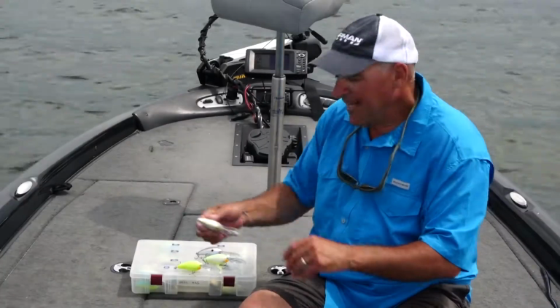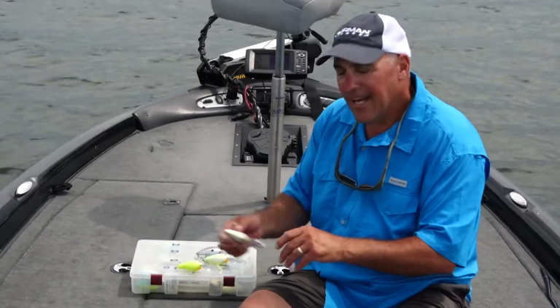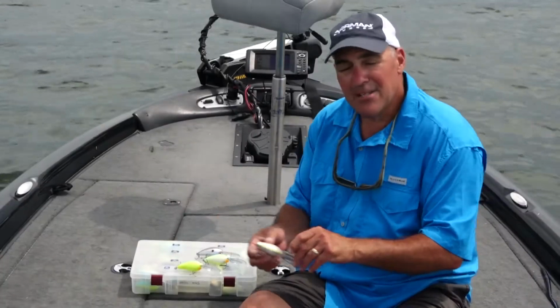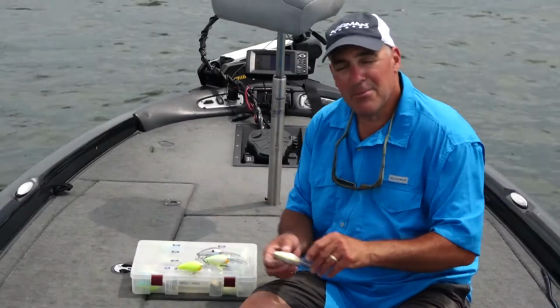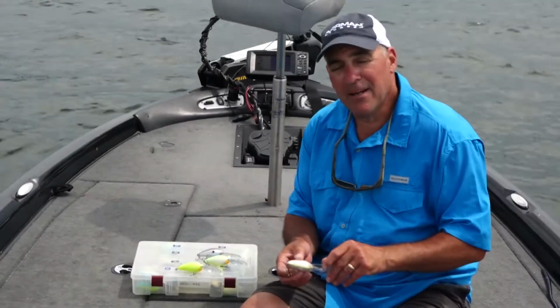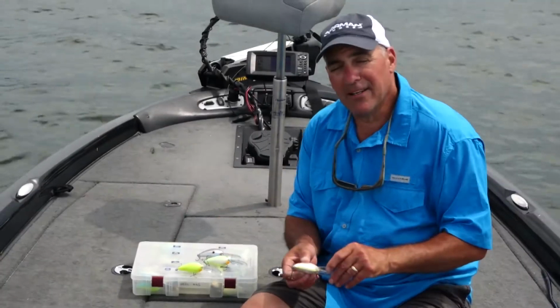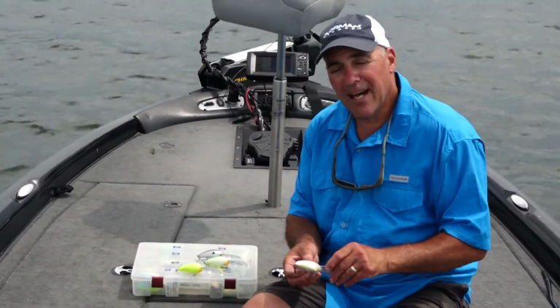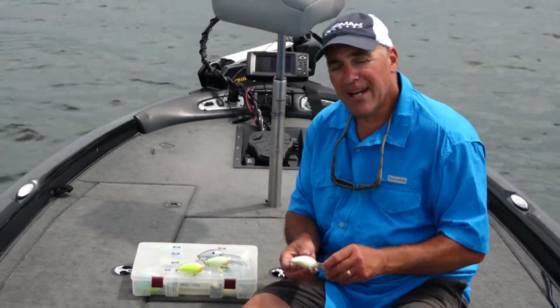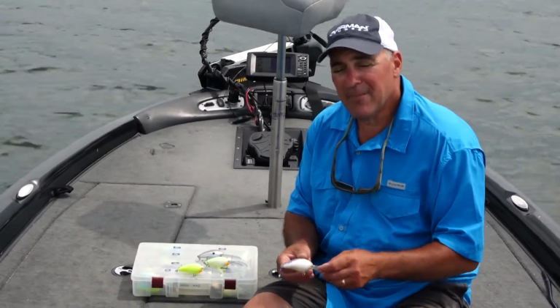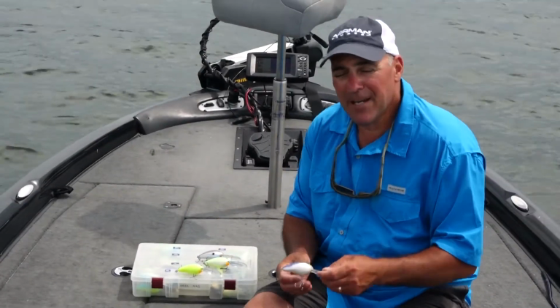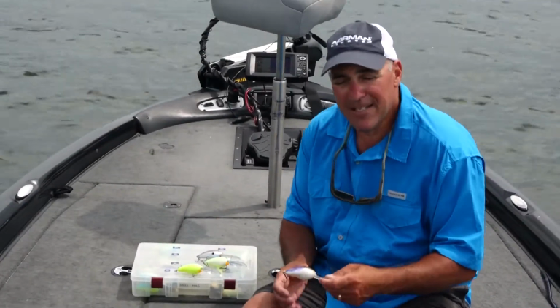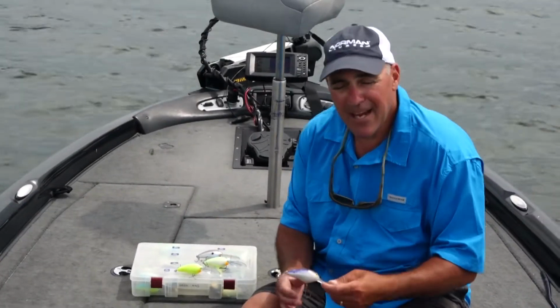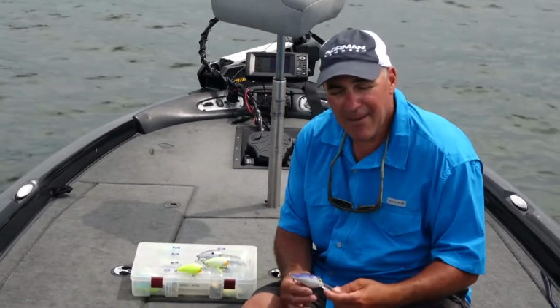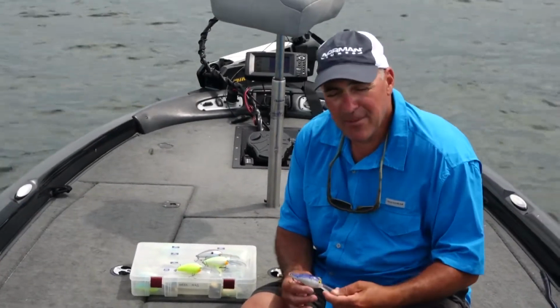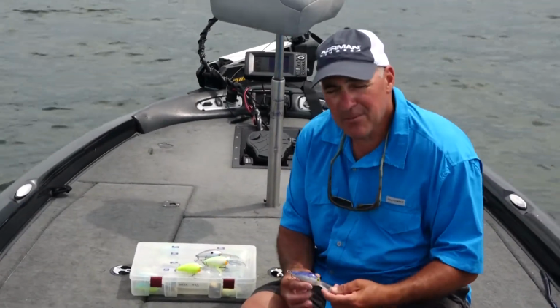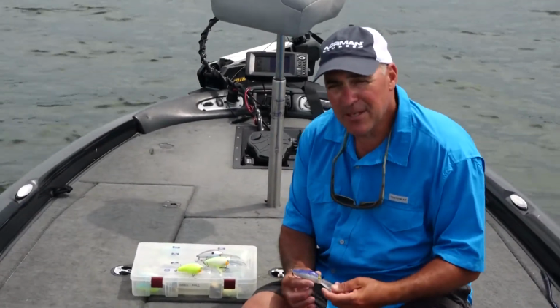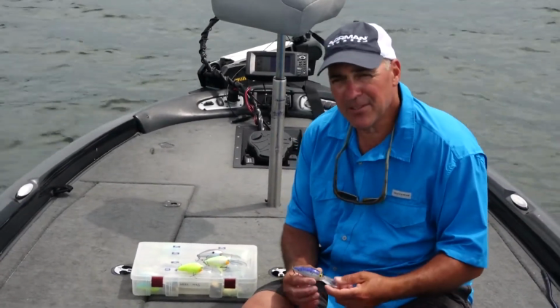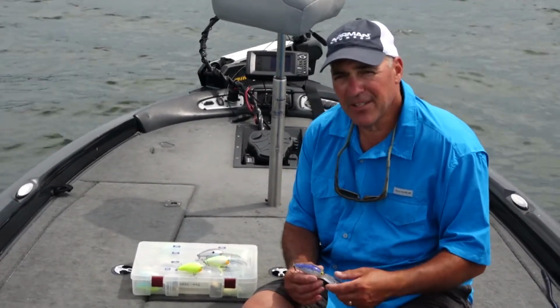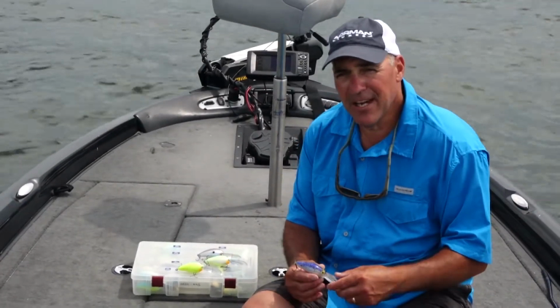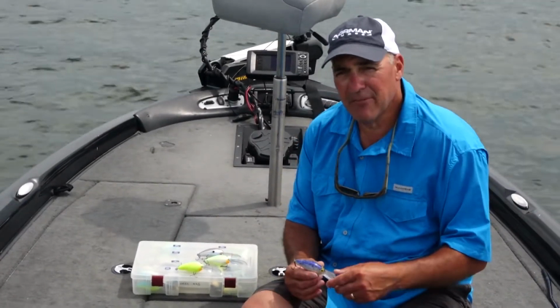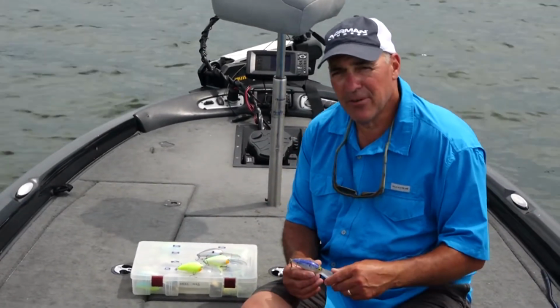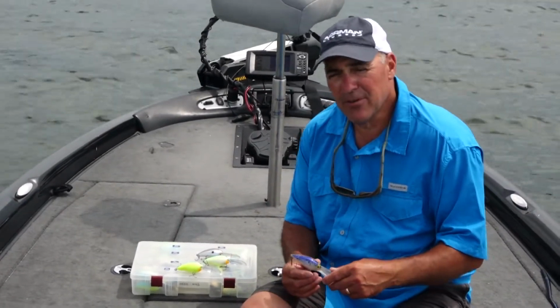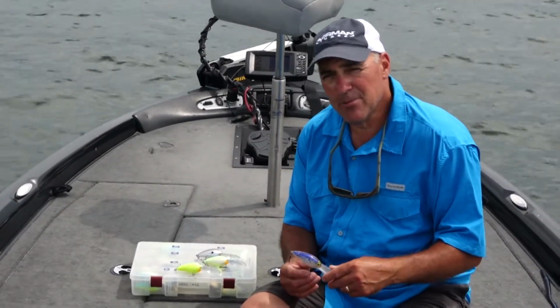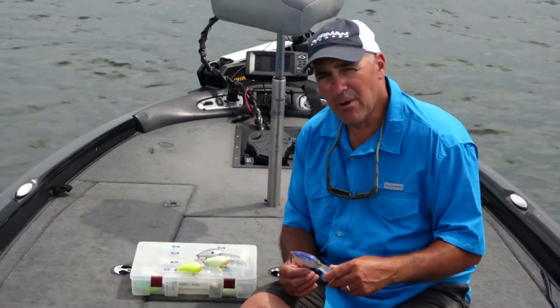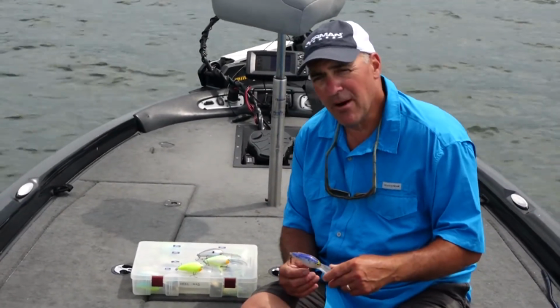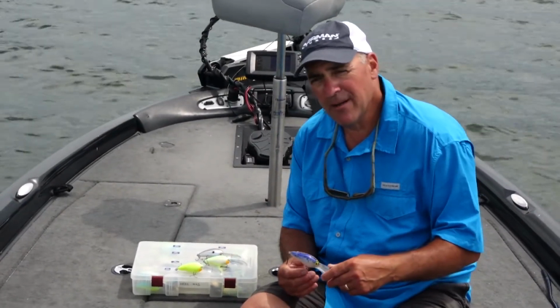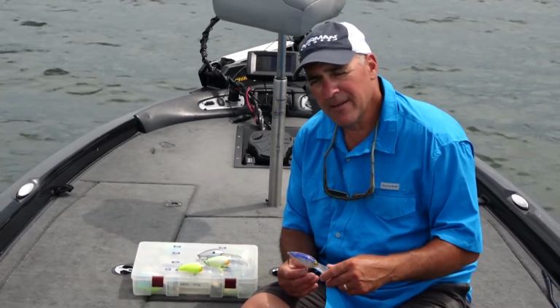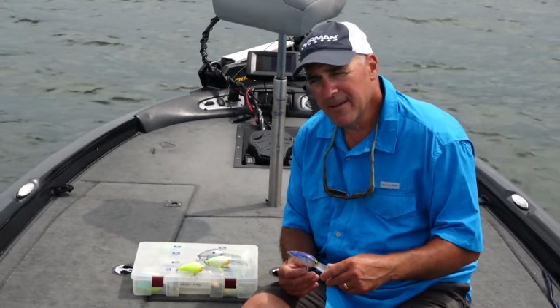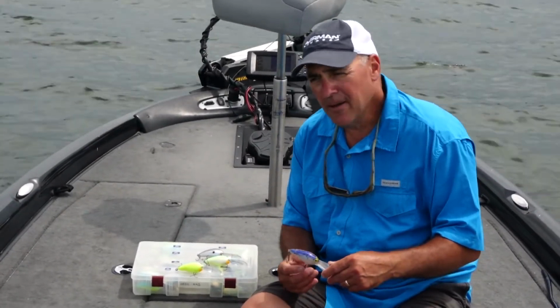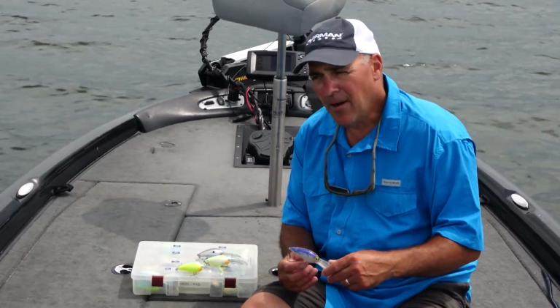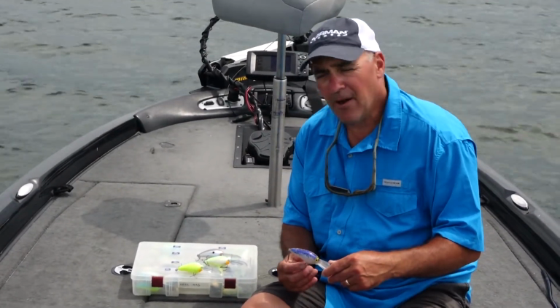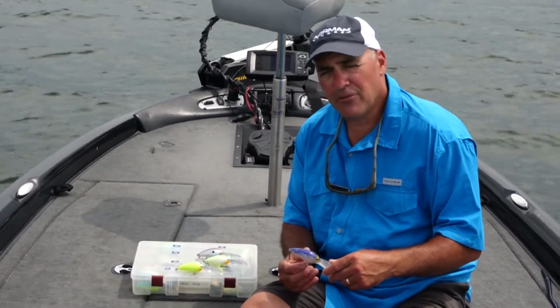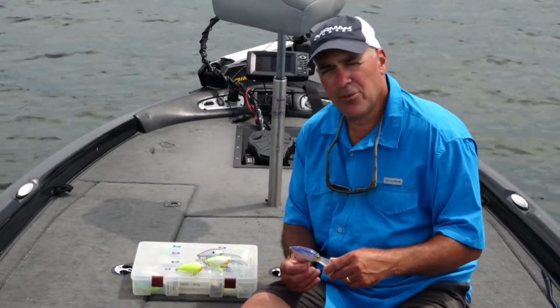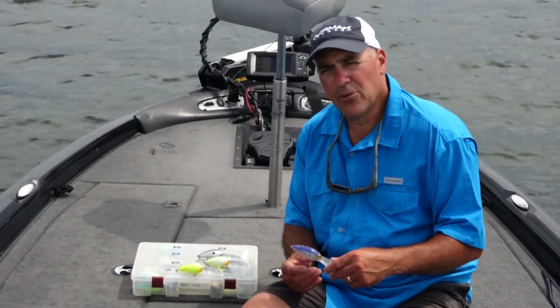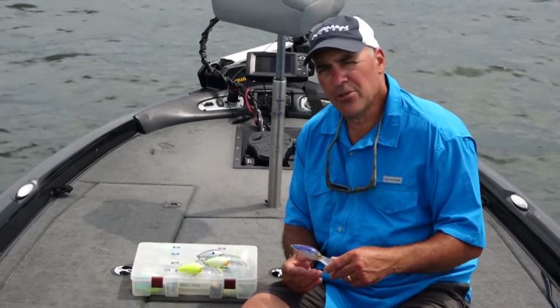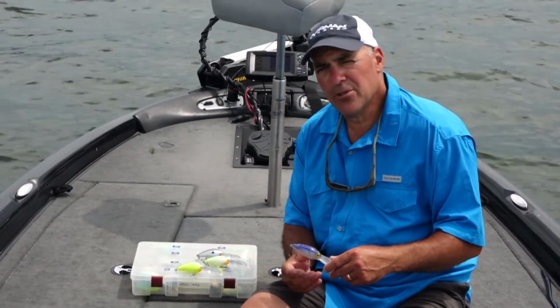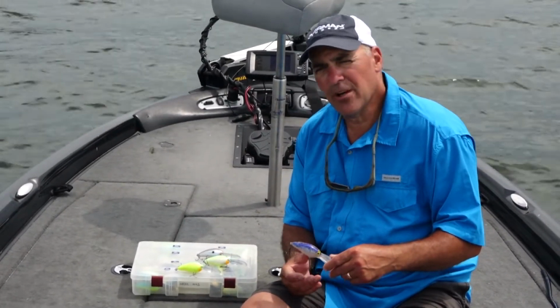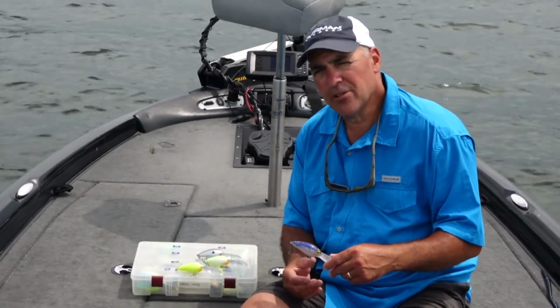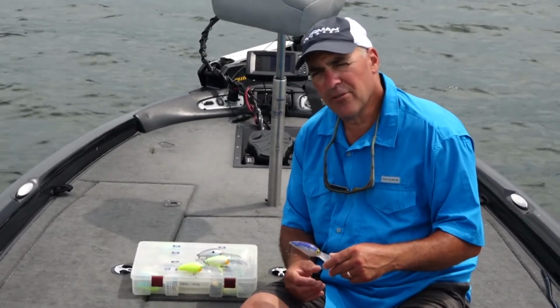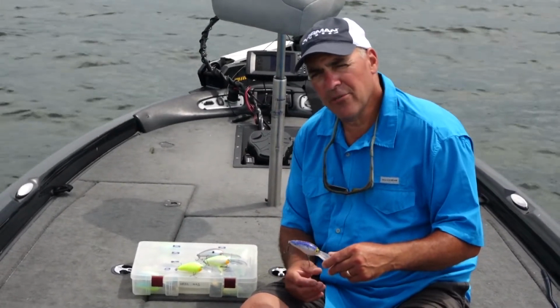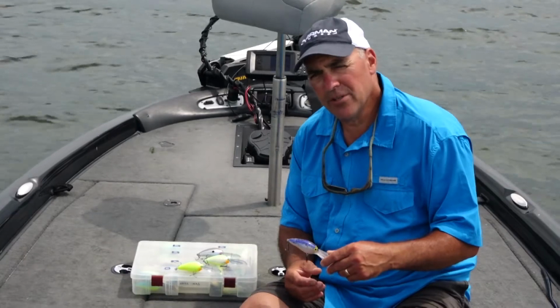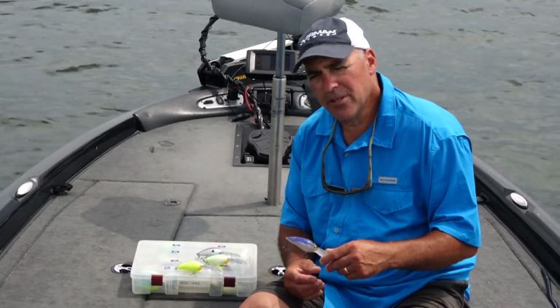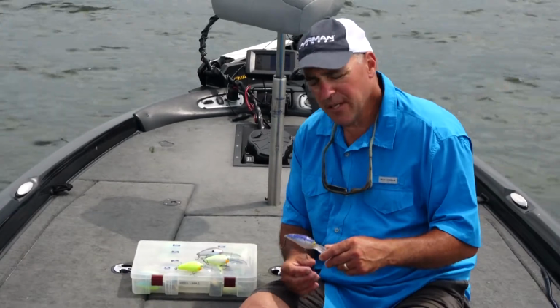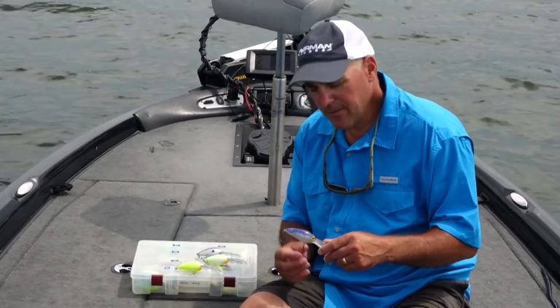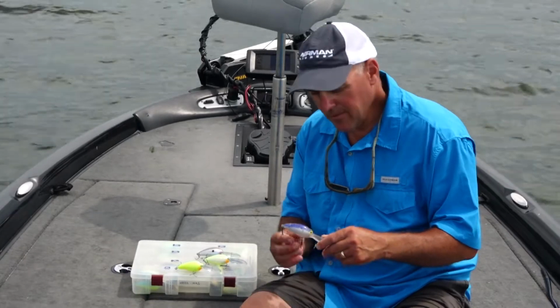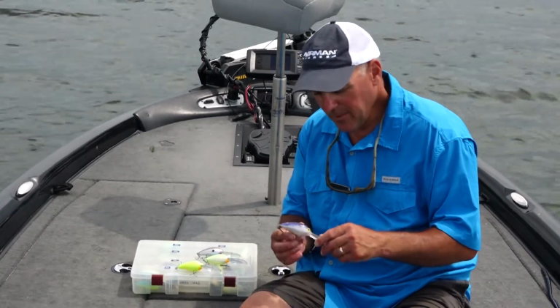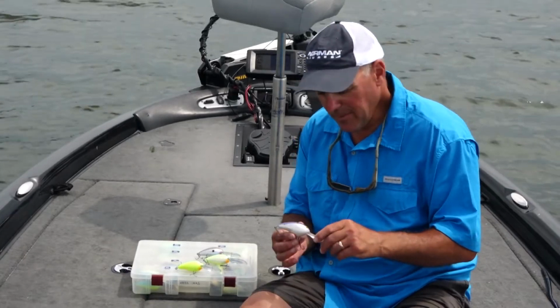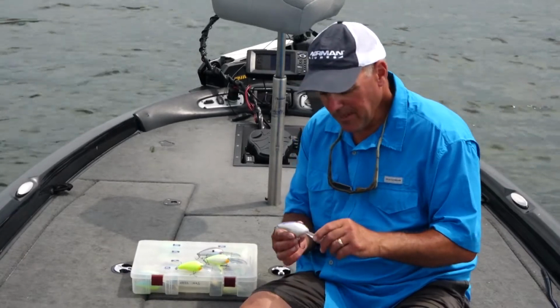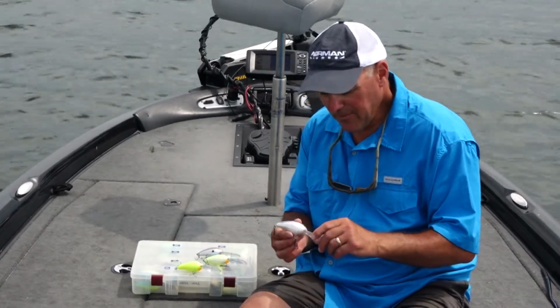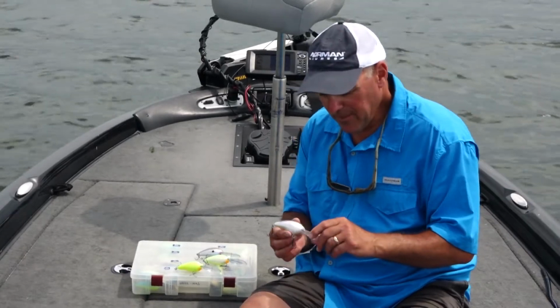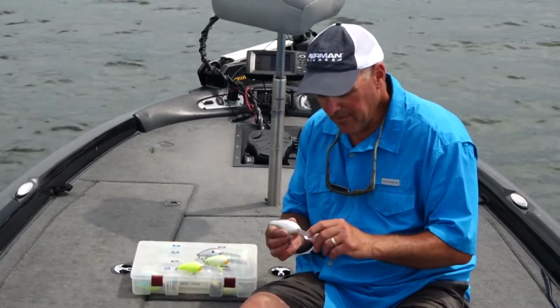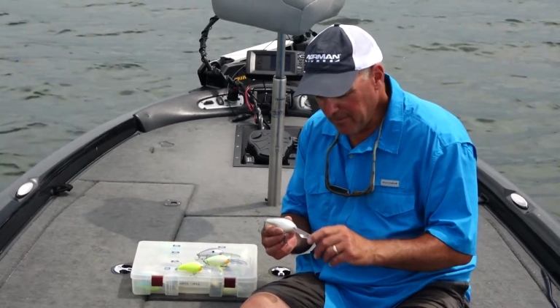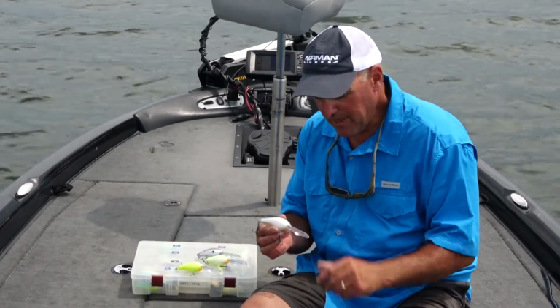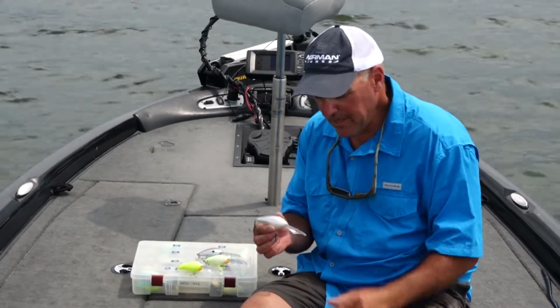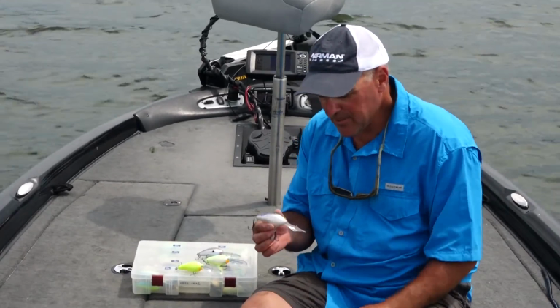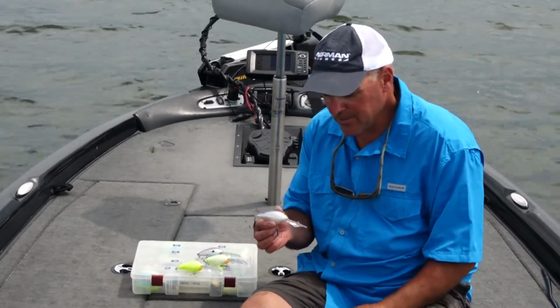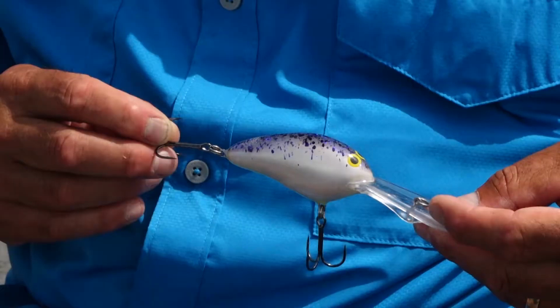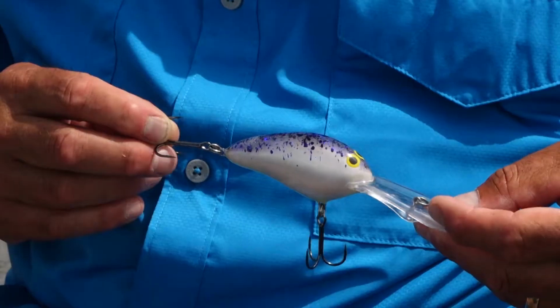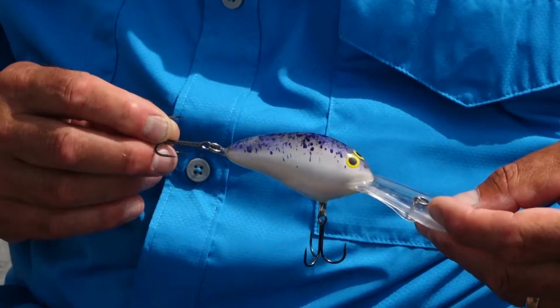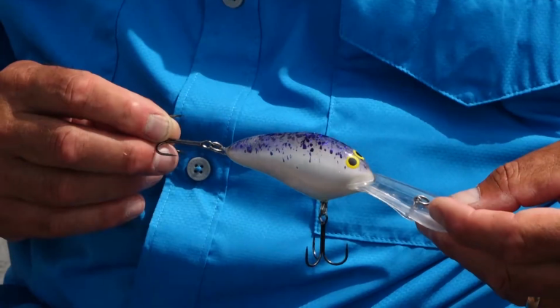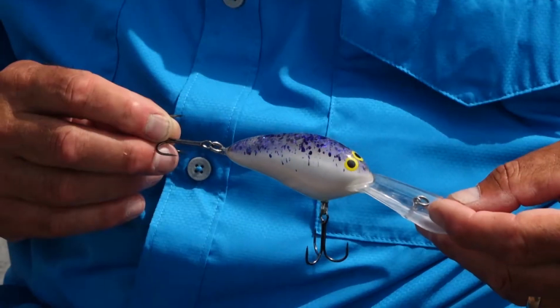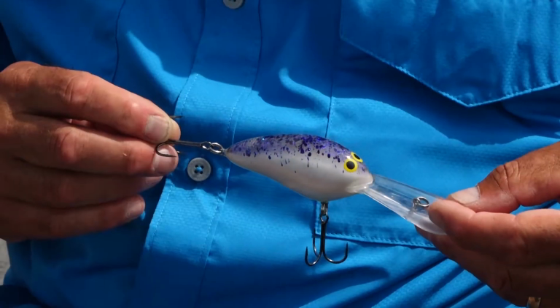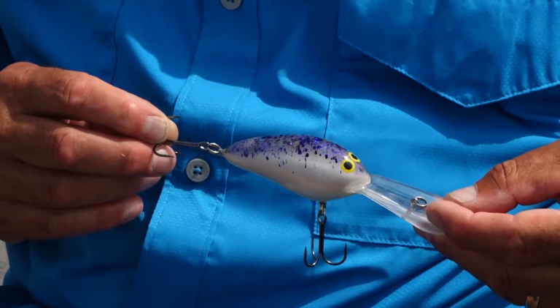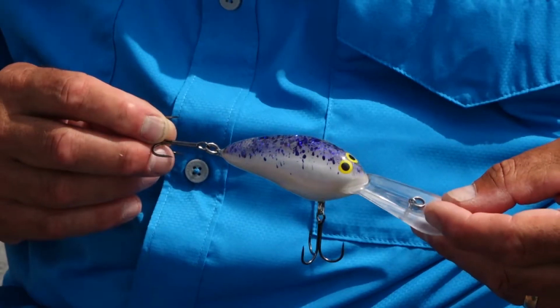I spend a lot of my time, especially after the spawn, offshore structure fishing. One of my favorite baits is the DD-22.